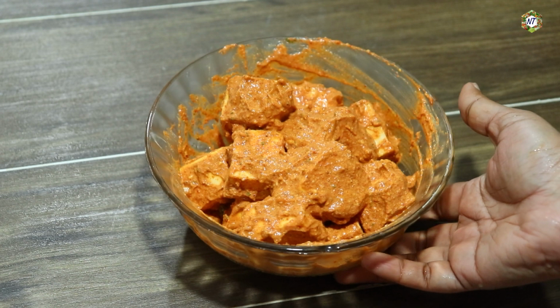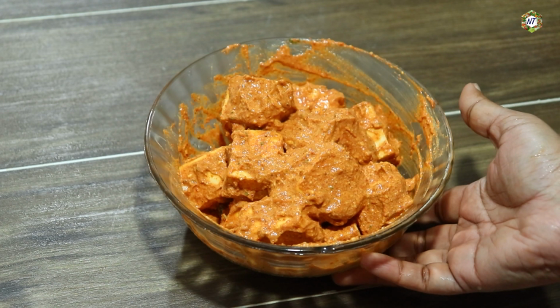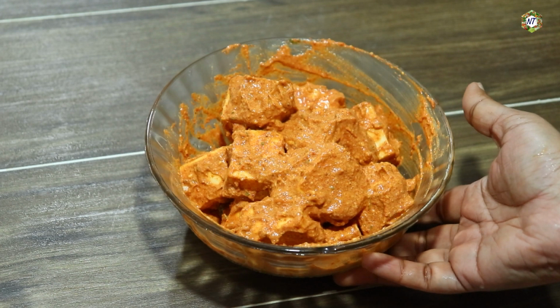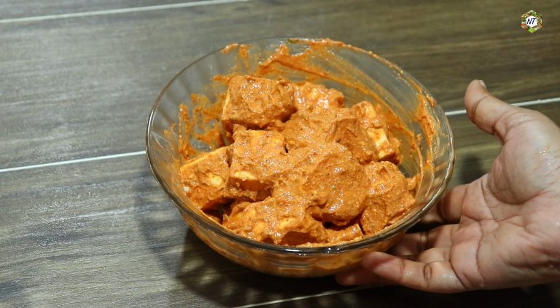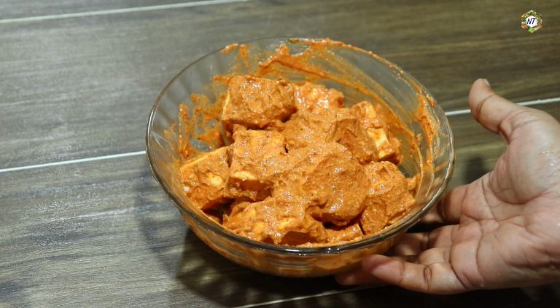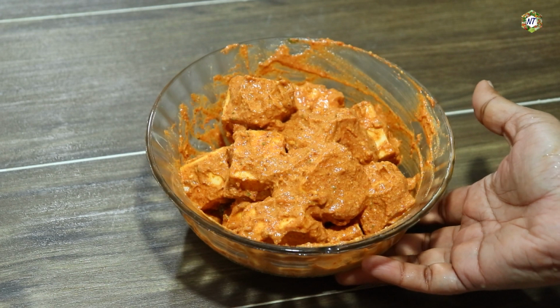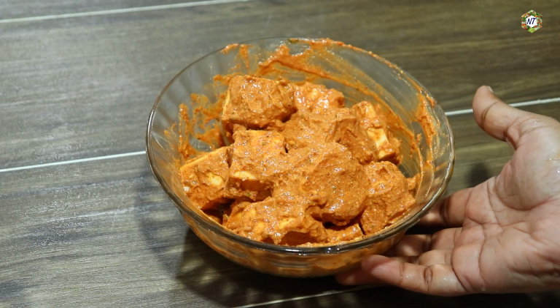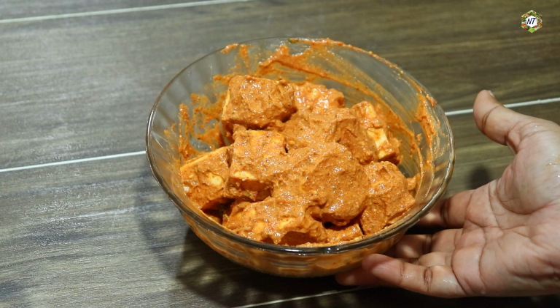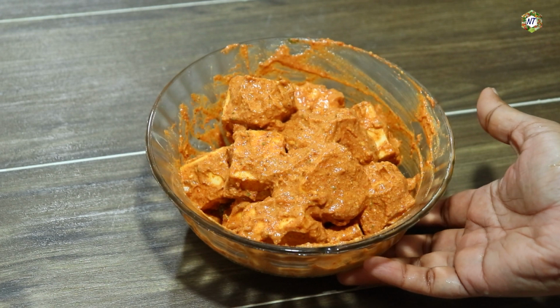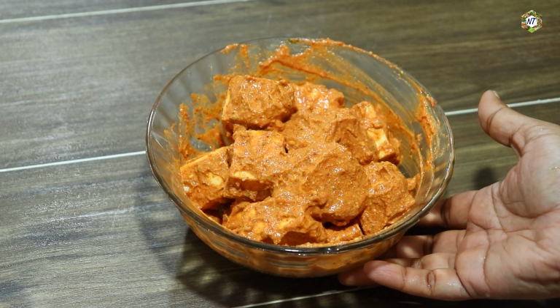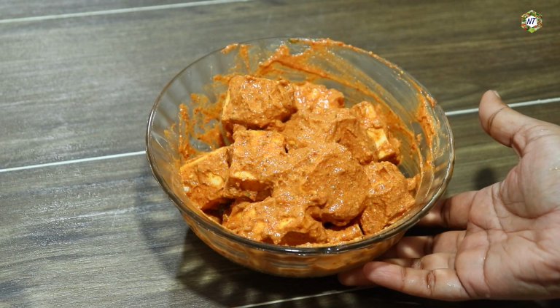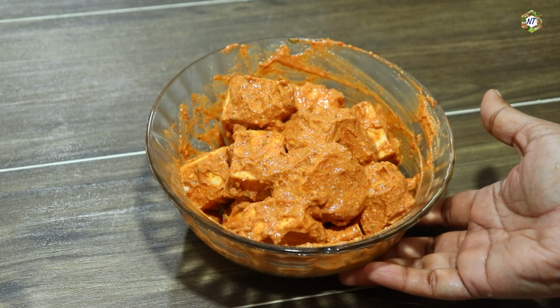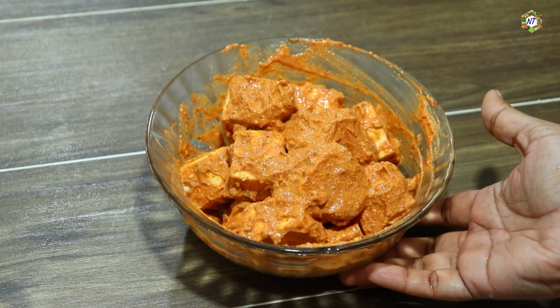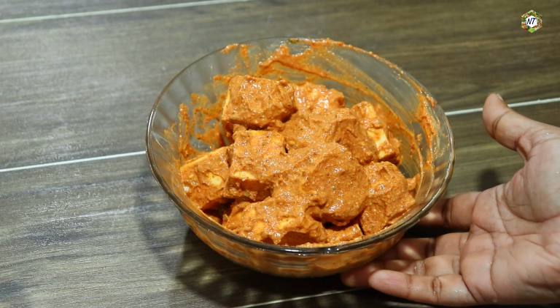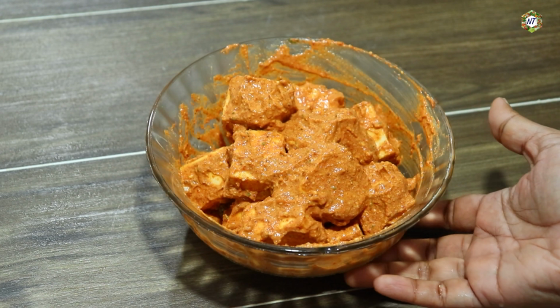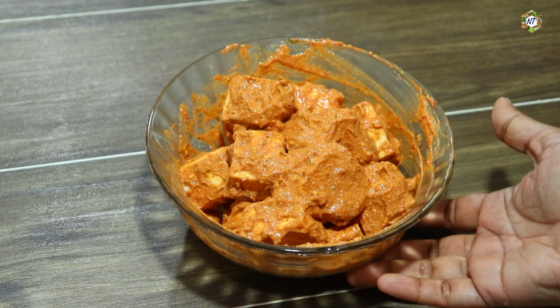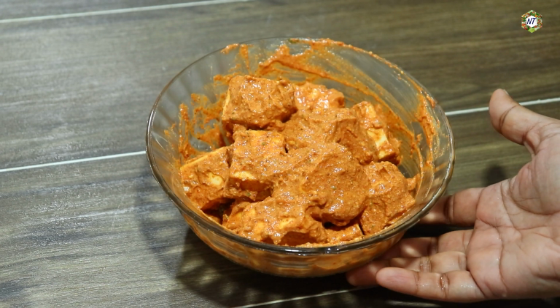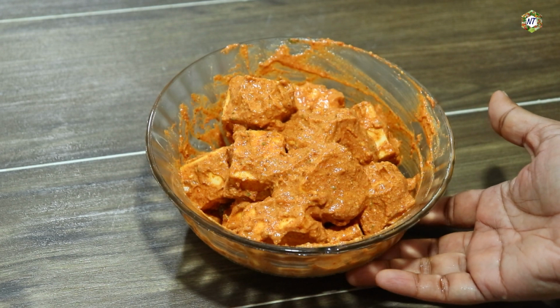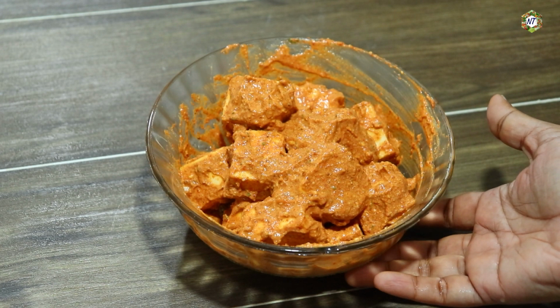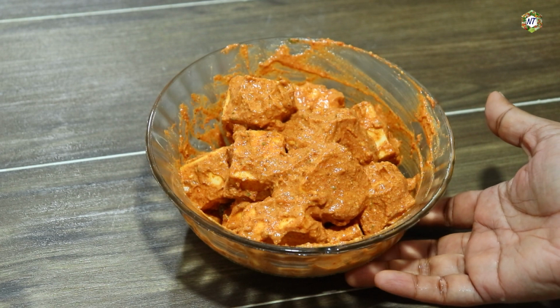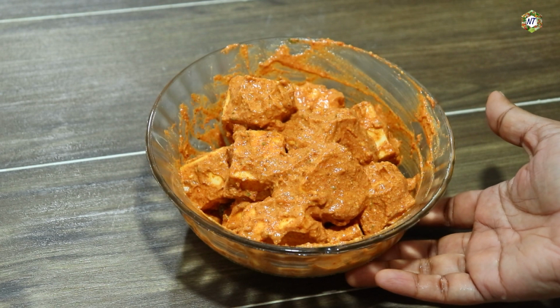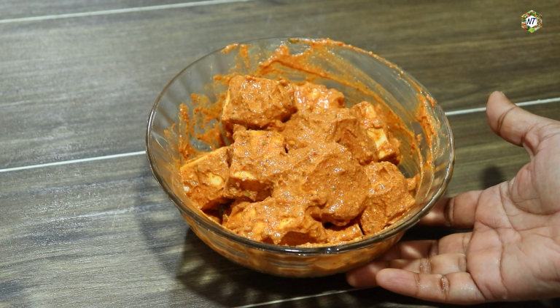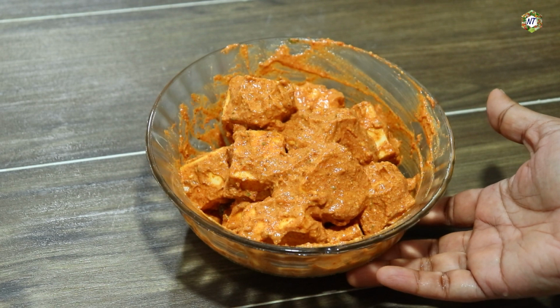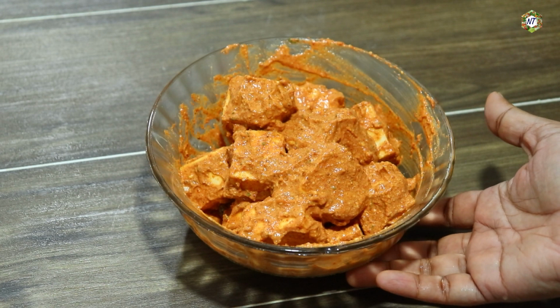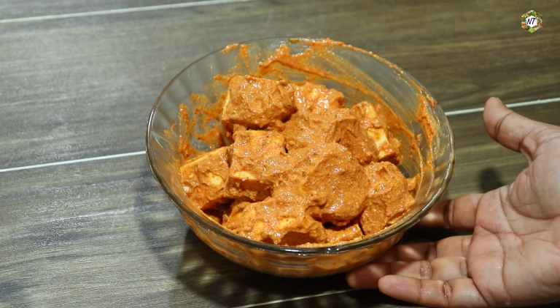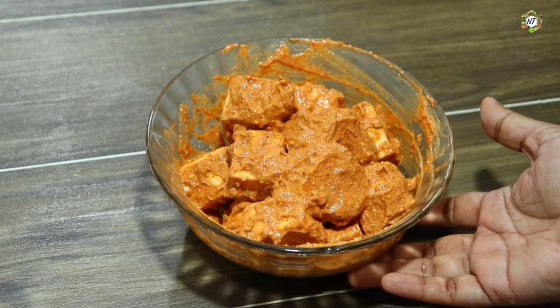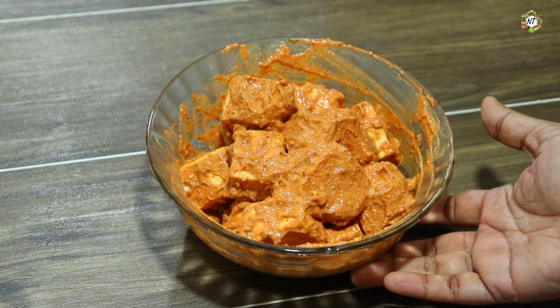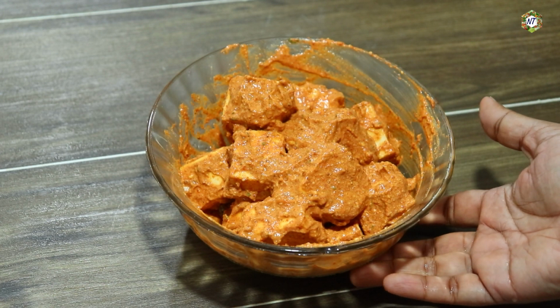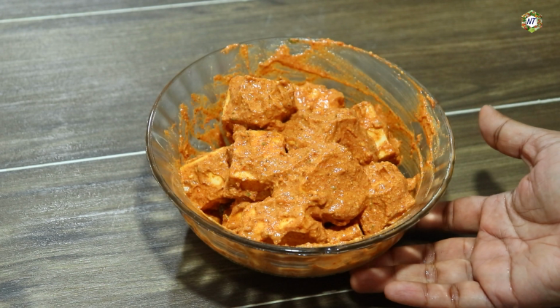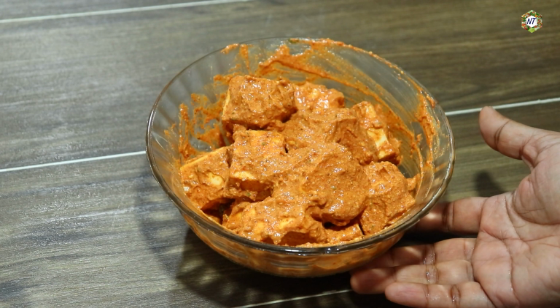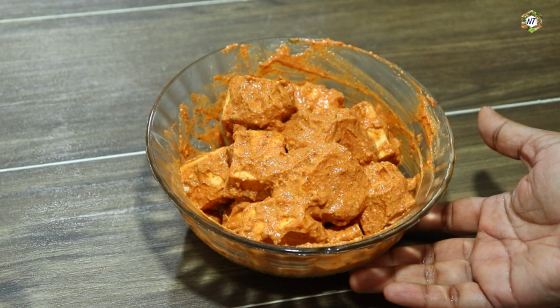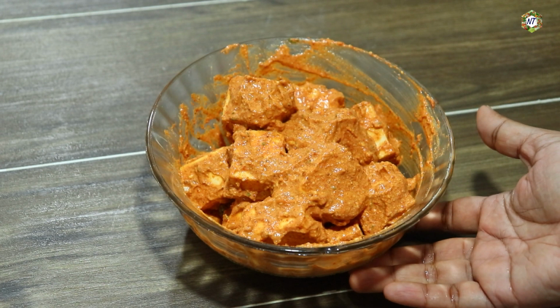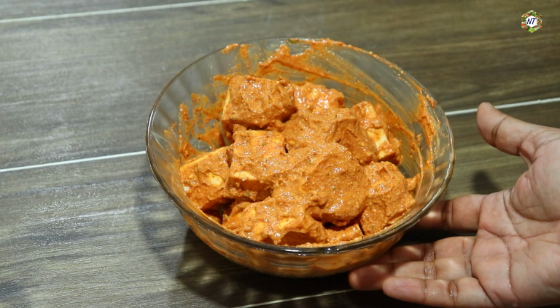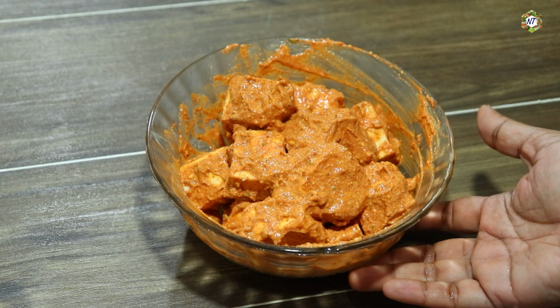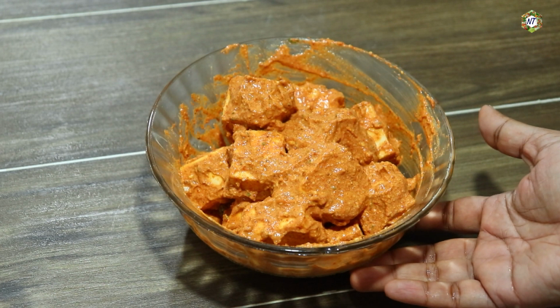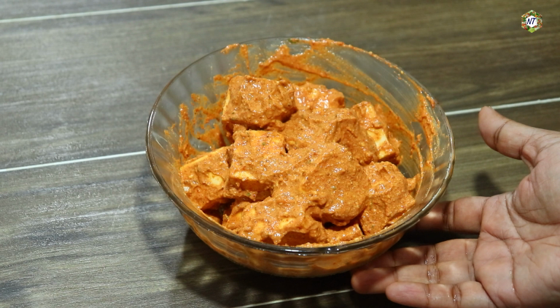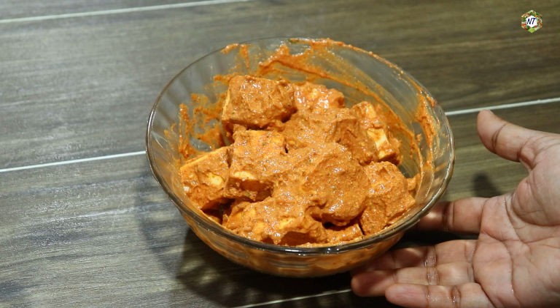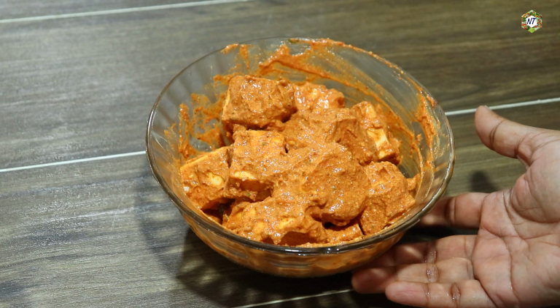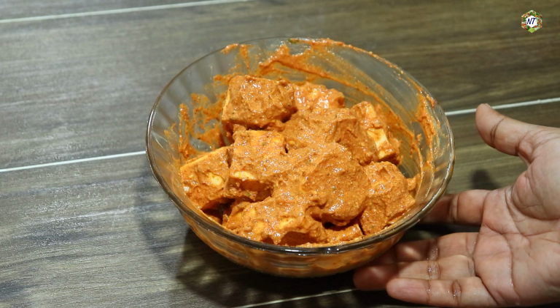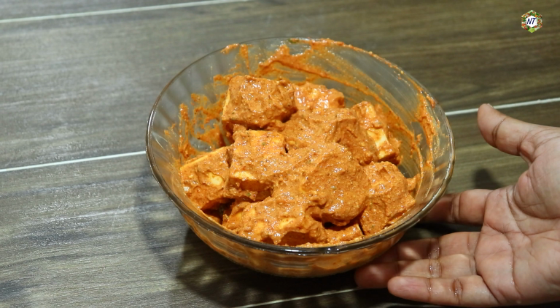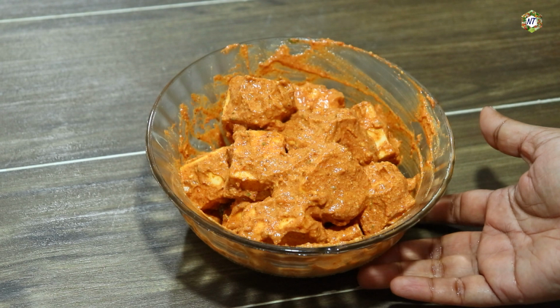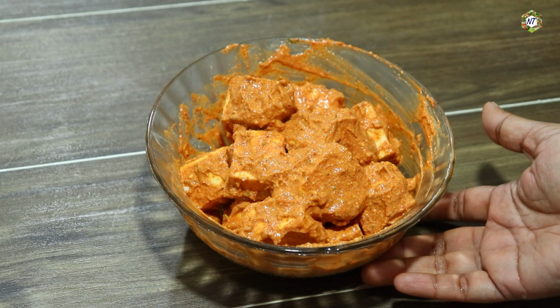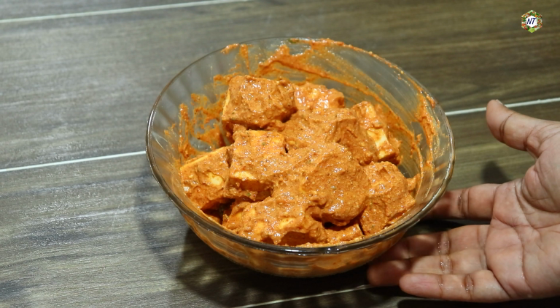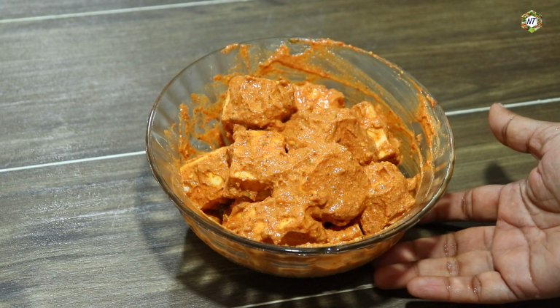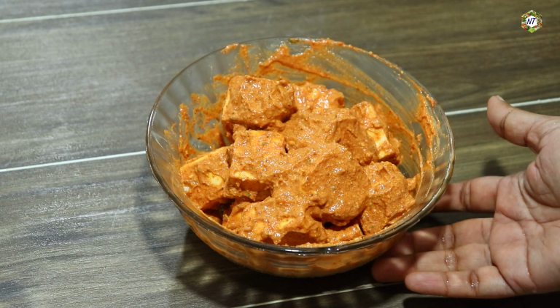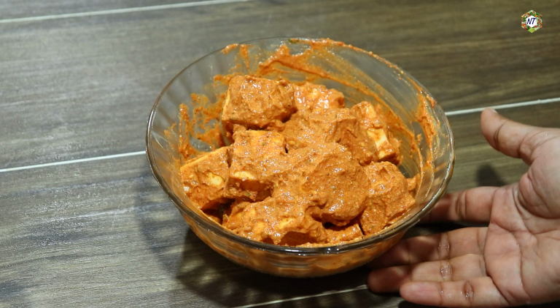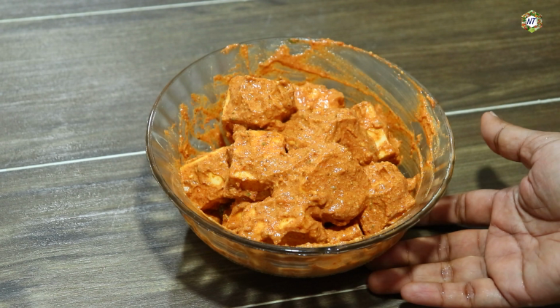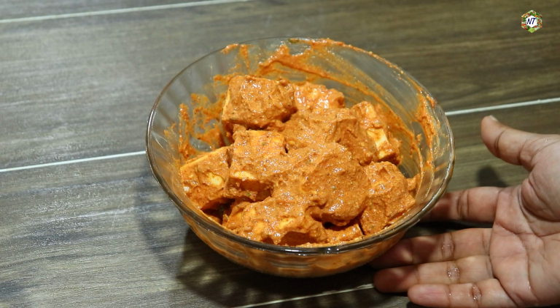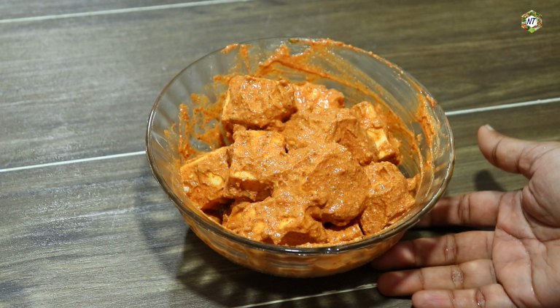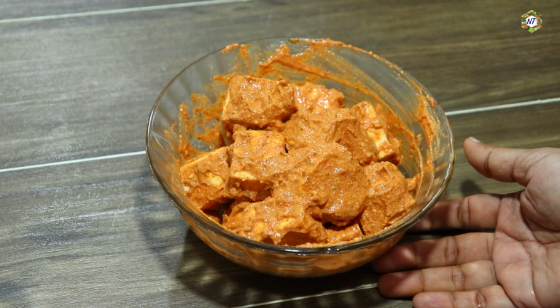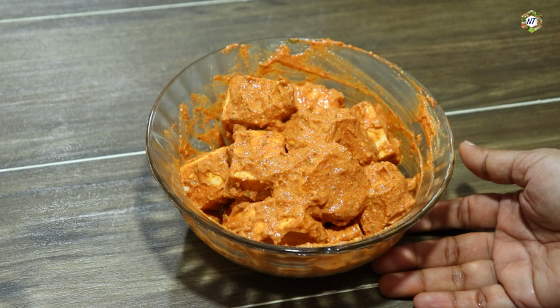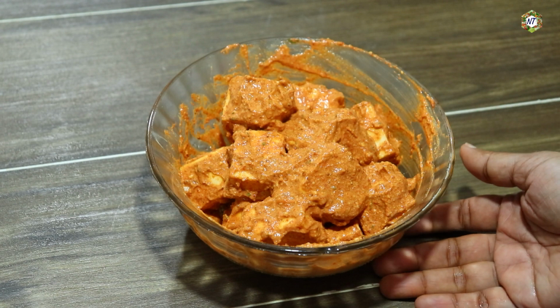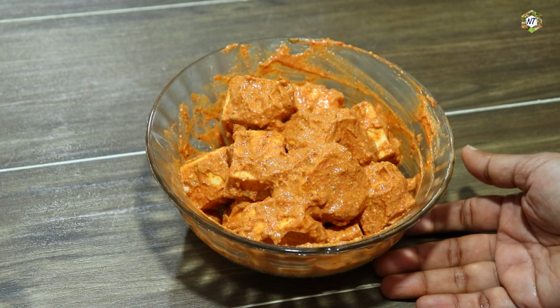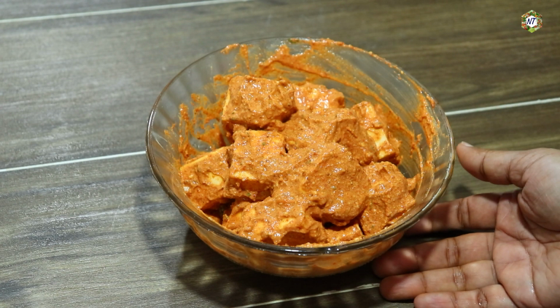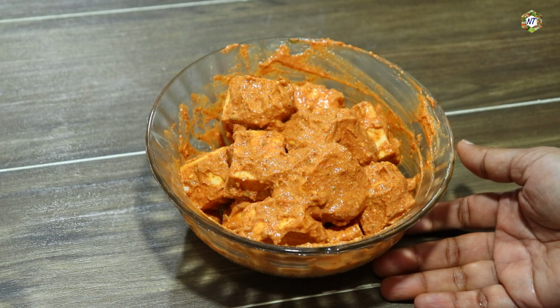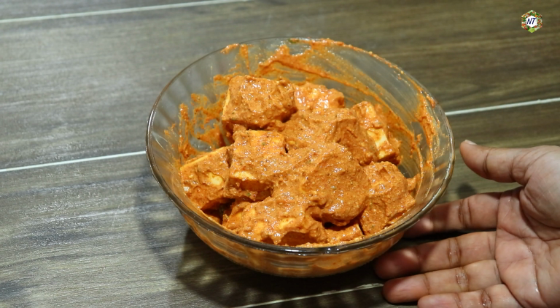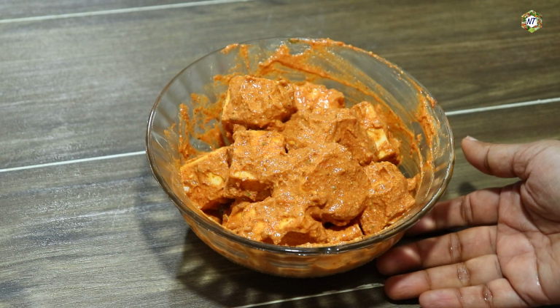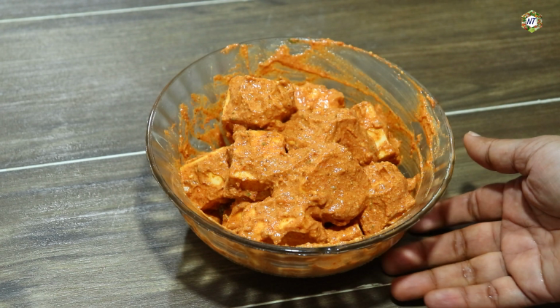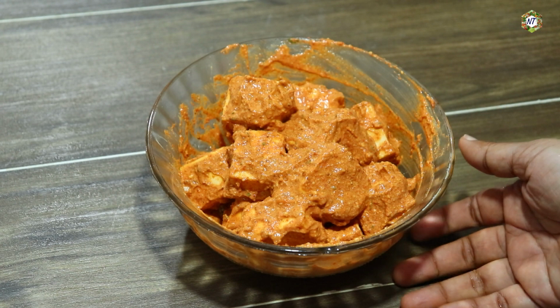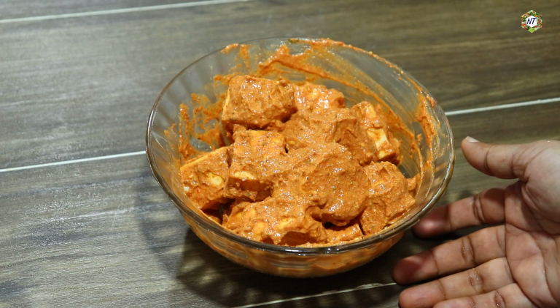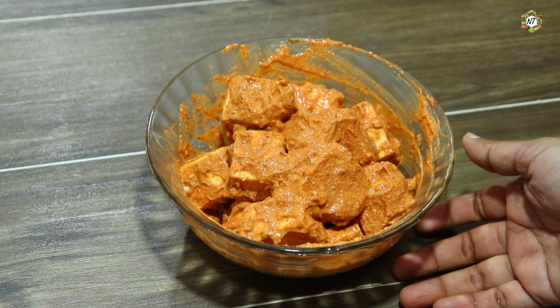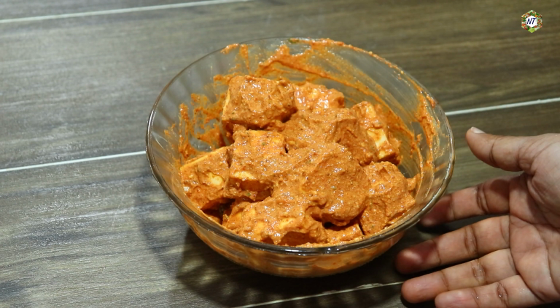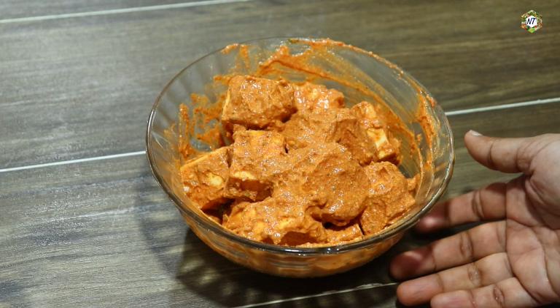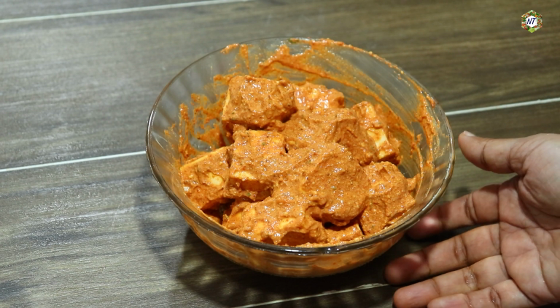I want to add the paneer. I hope you will enjoy it.